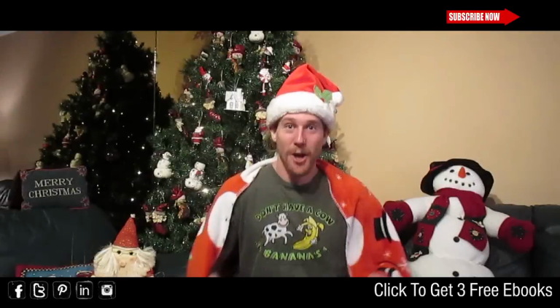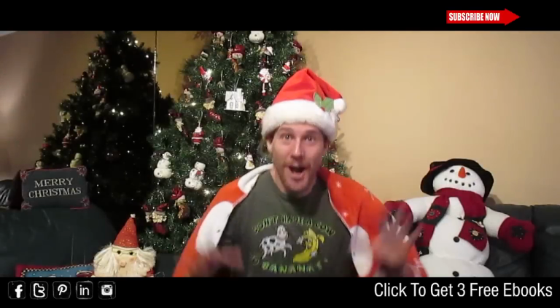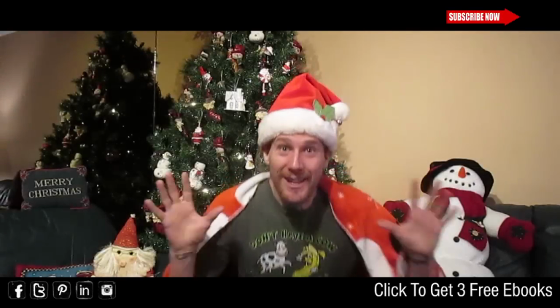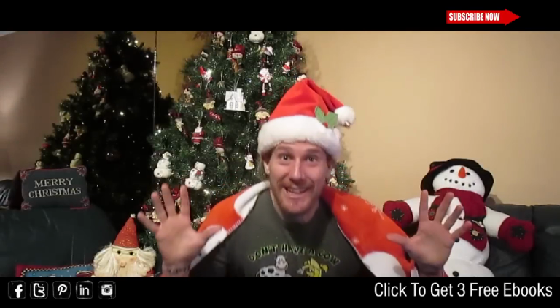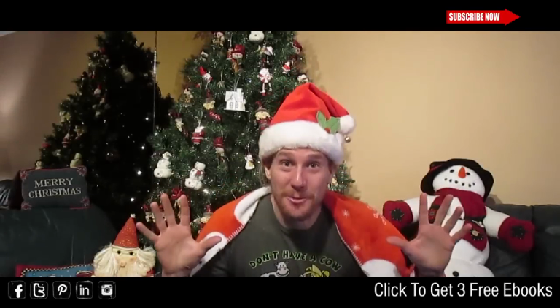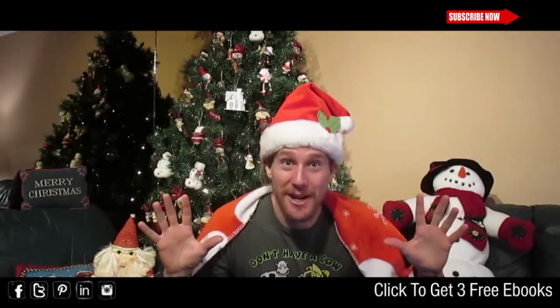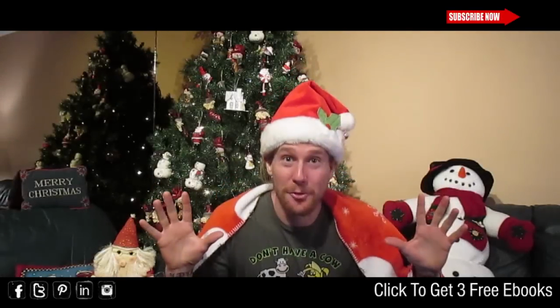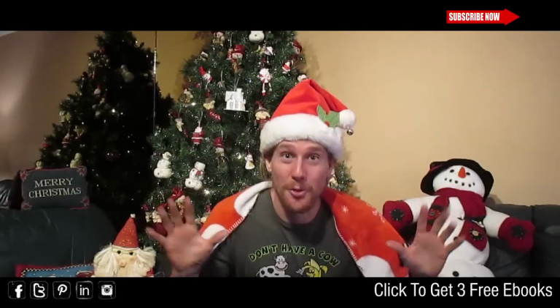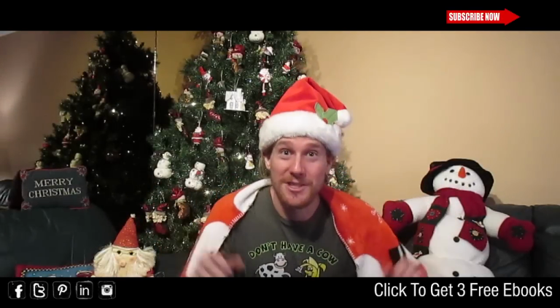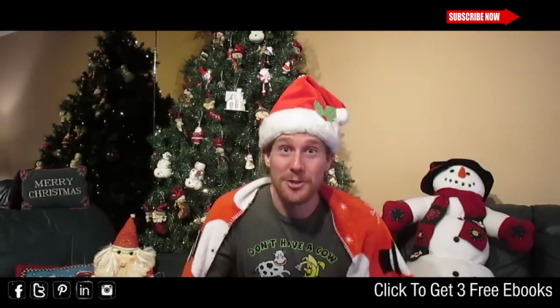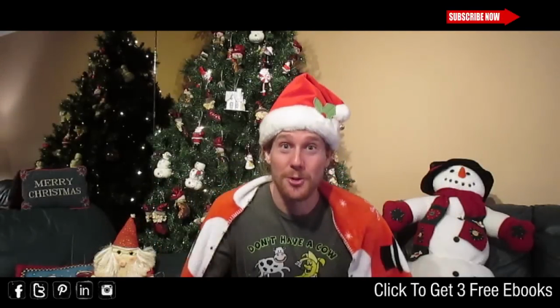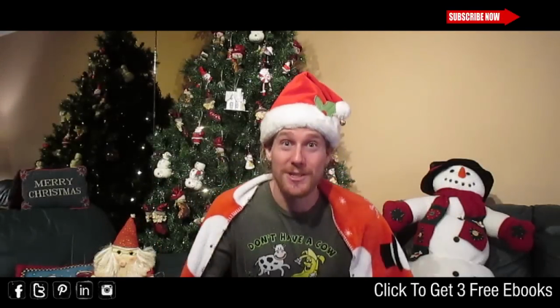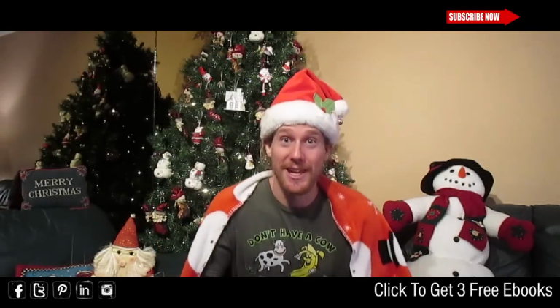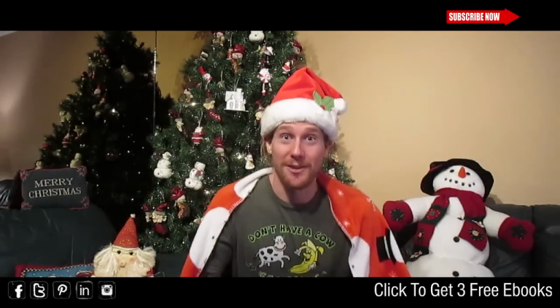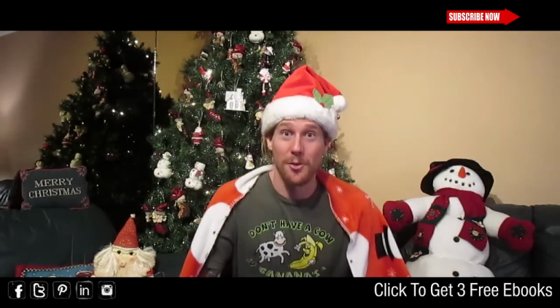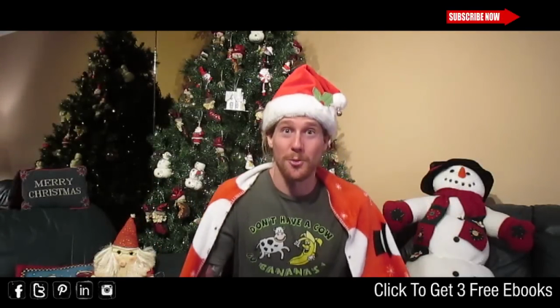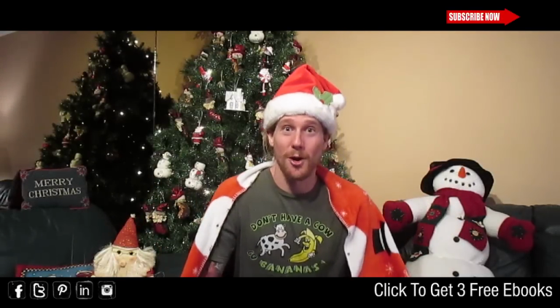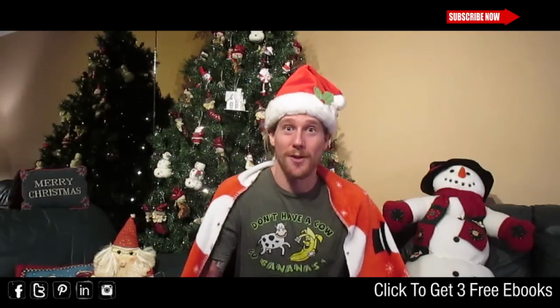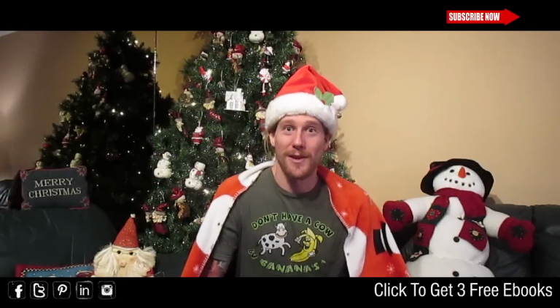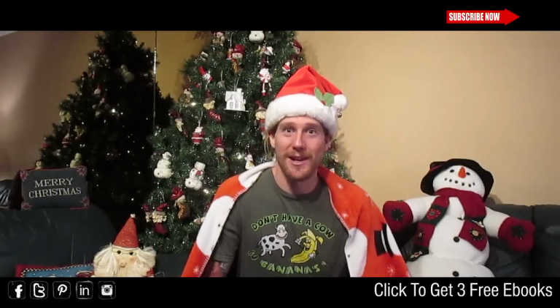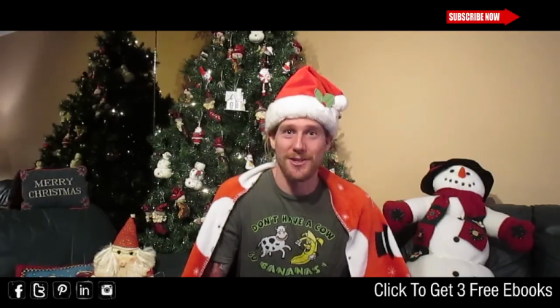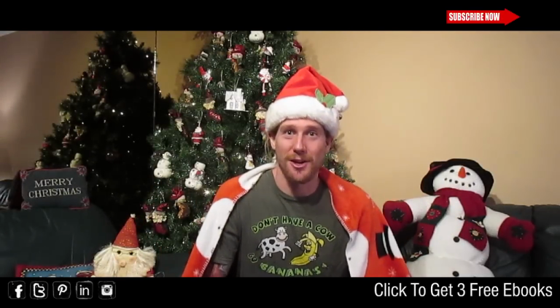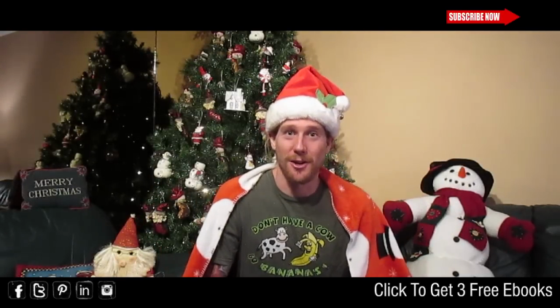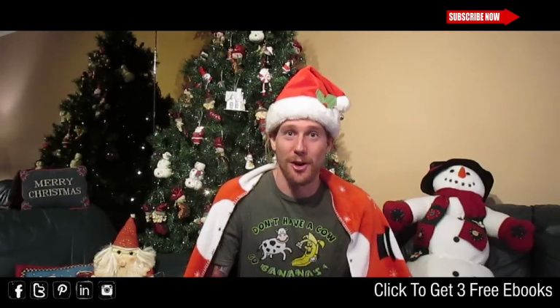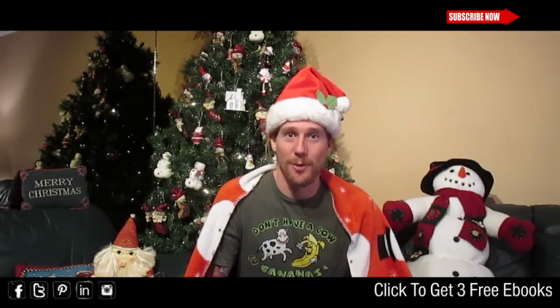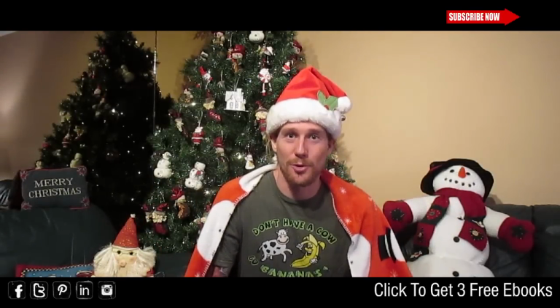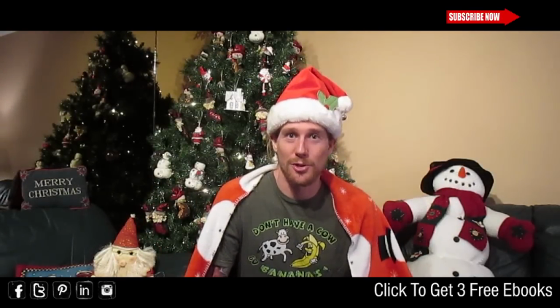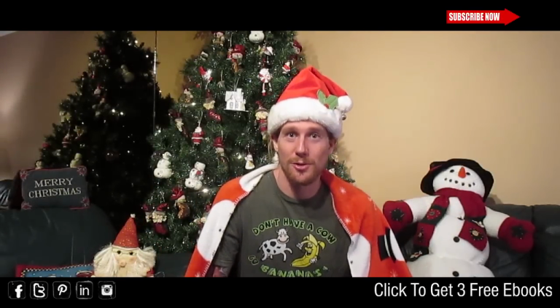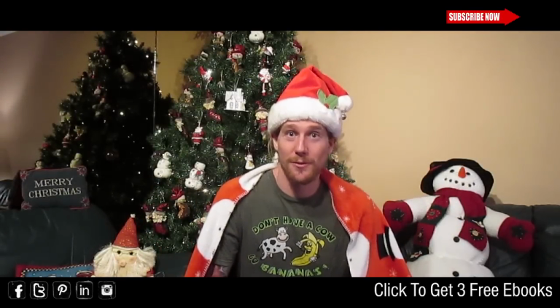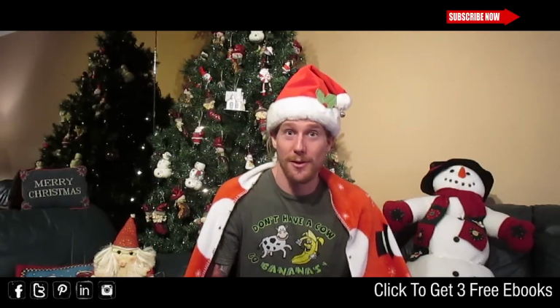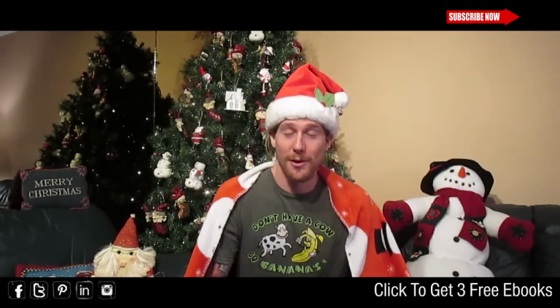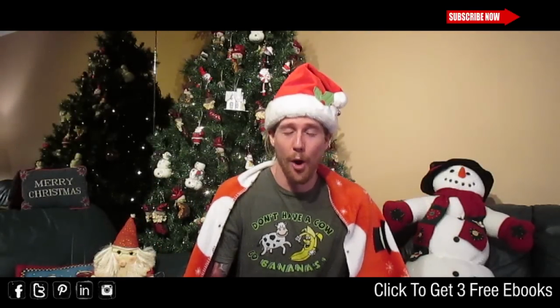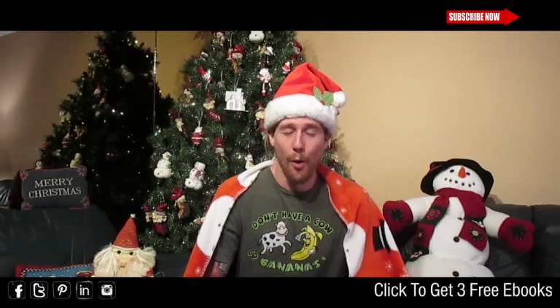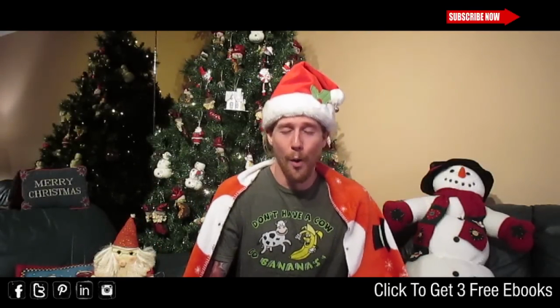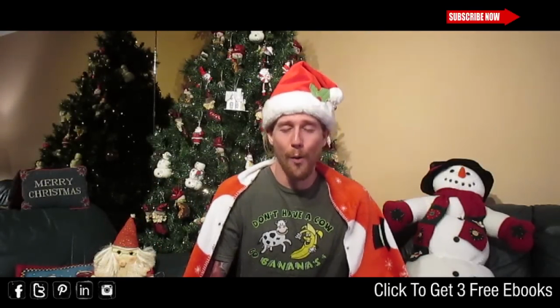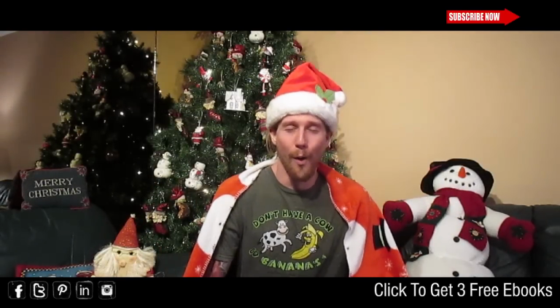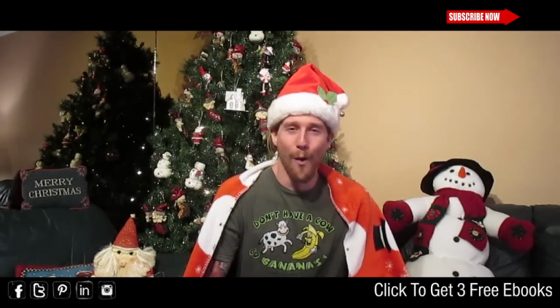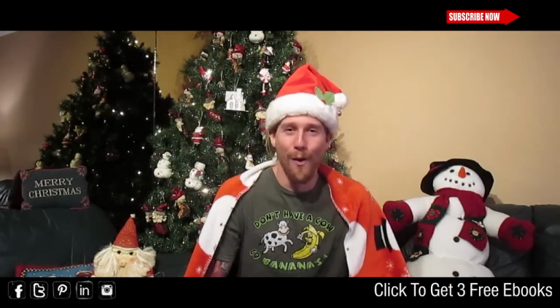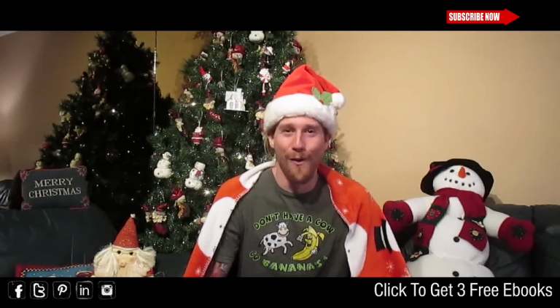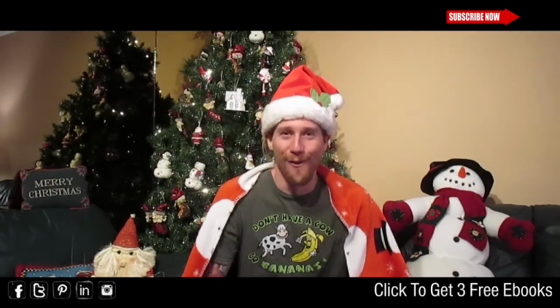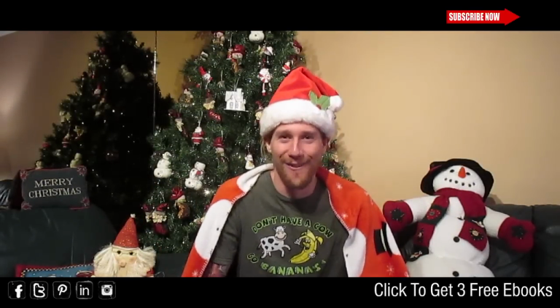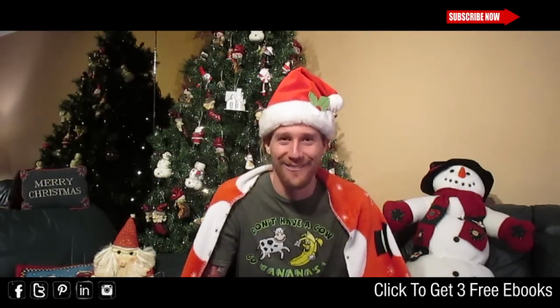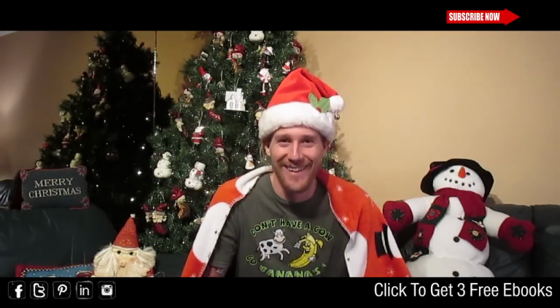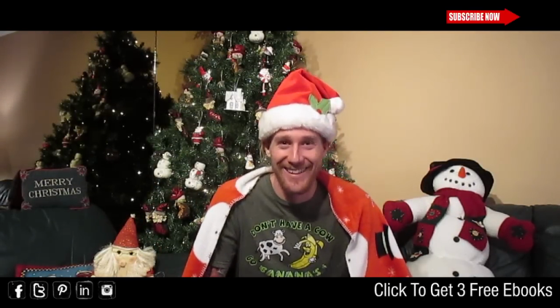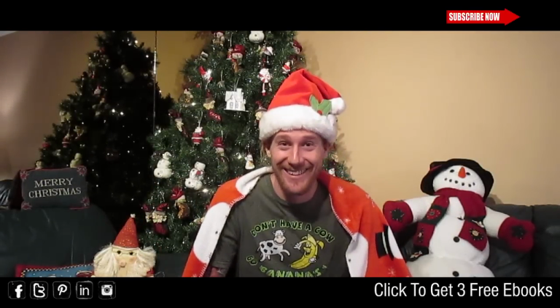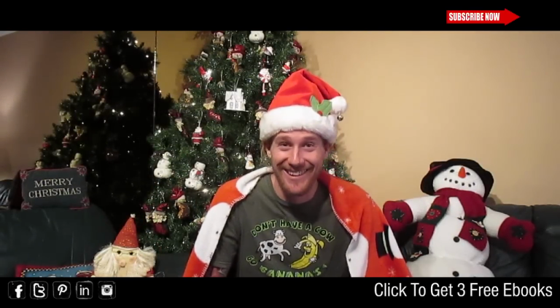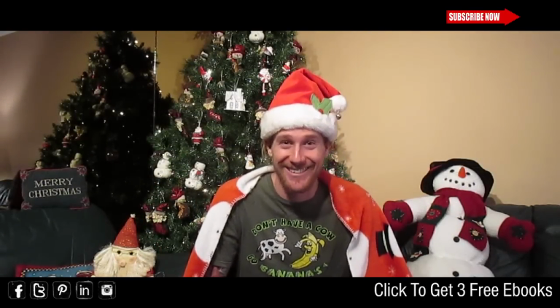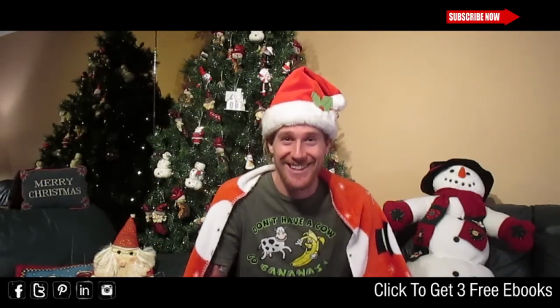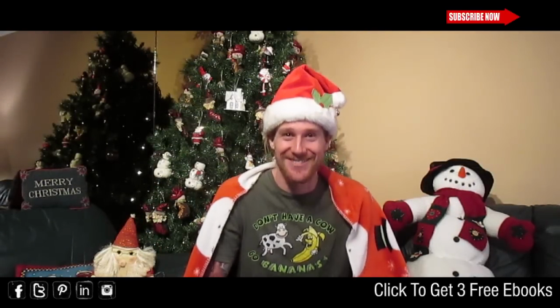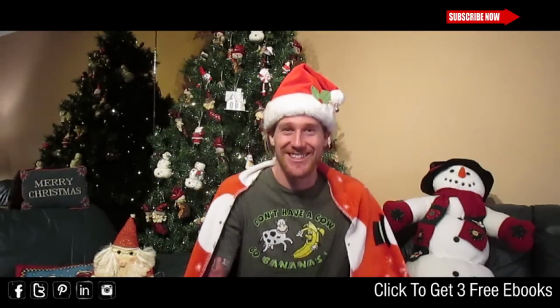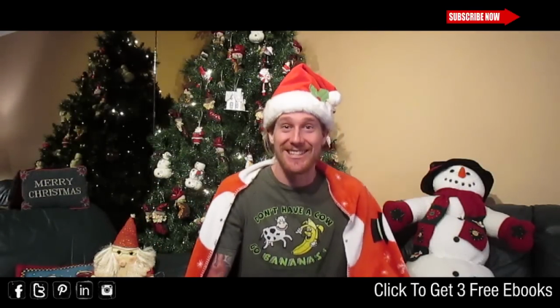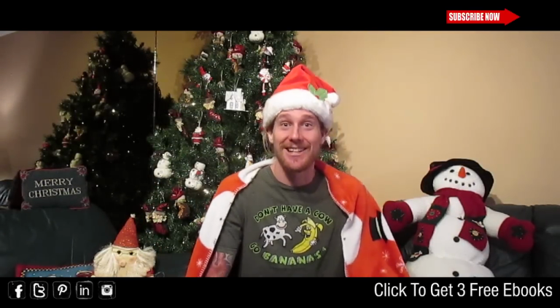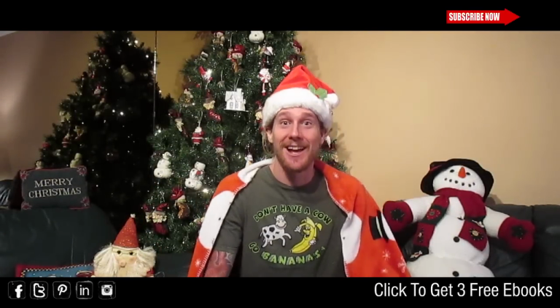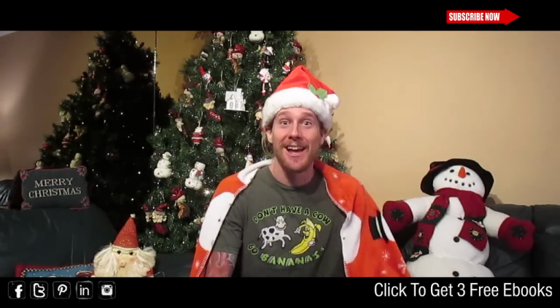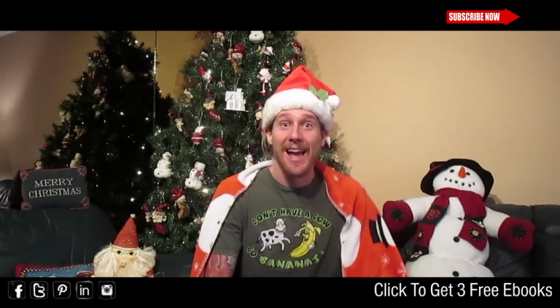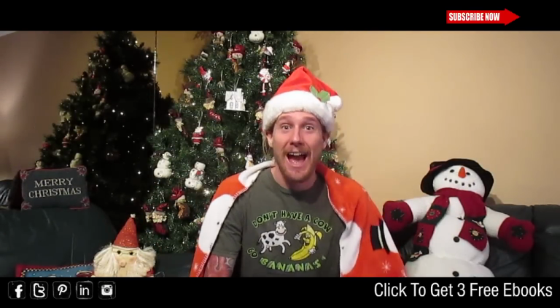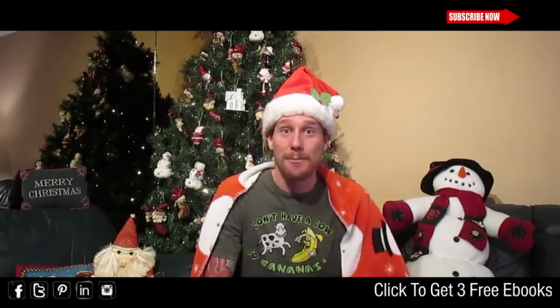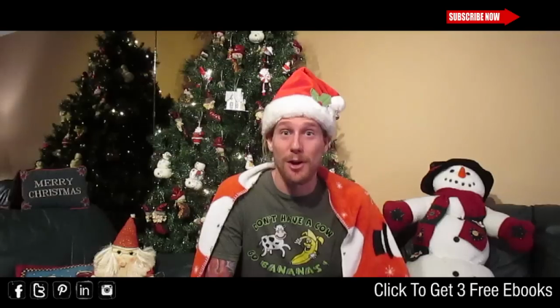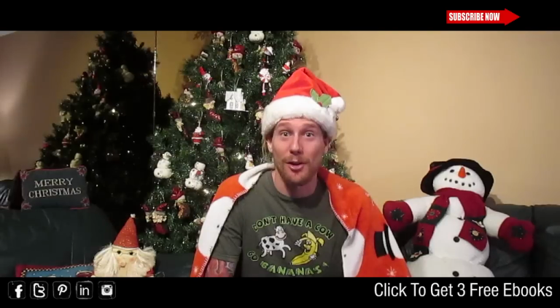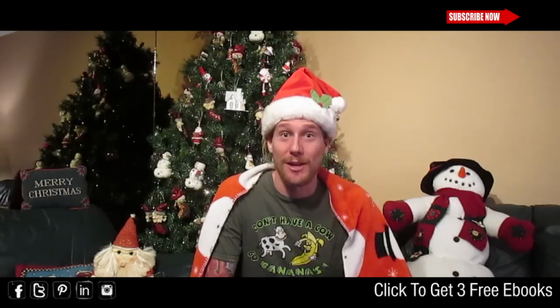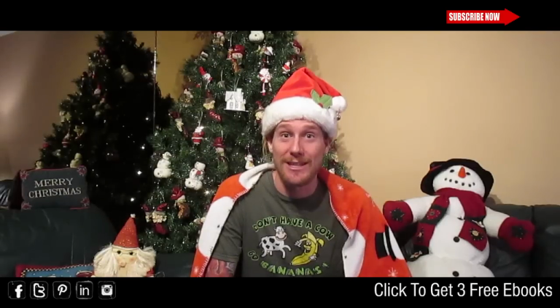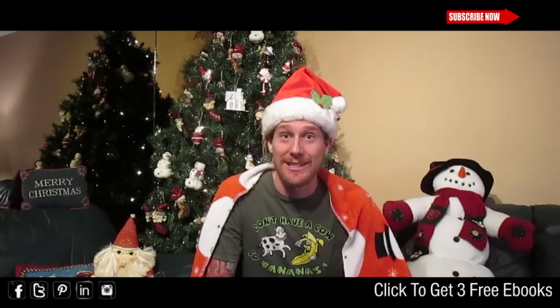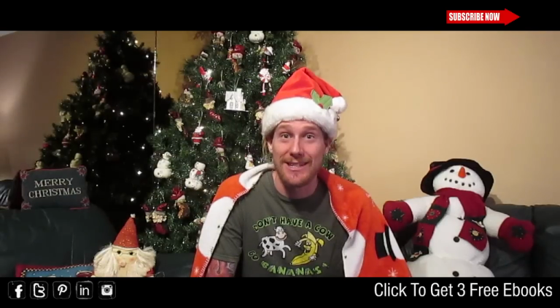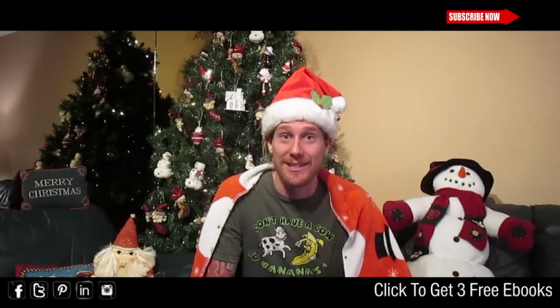Guess what everyone, this is Chris Kendall from therawadvantage.com wishing you a very ho ho ho ho, Merry Christmas and Happy Holiday Season.